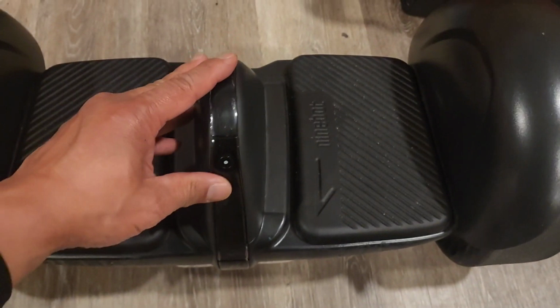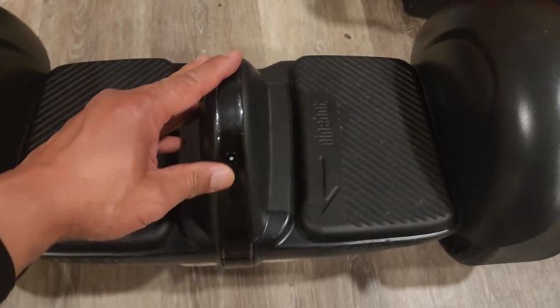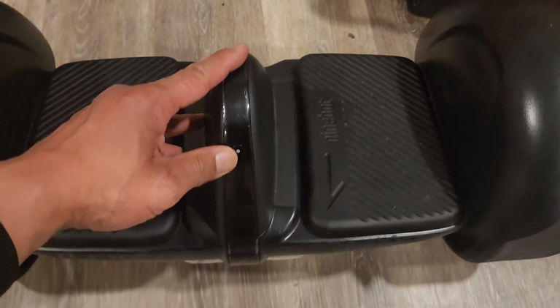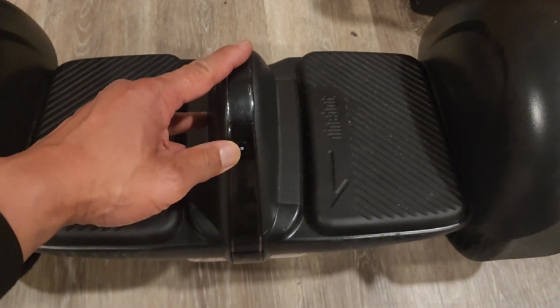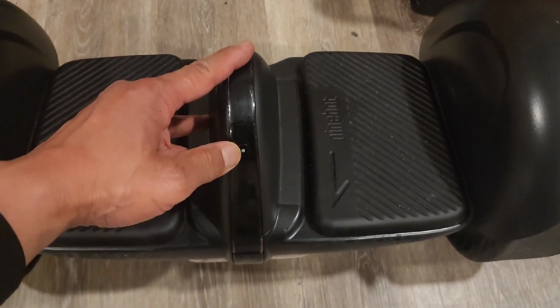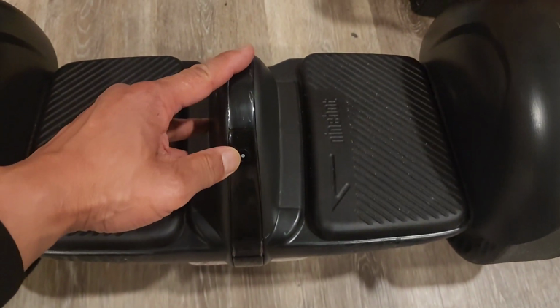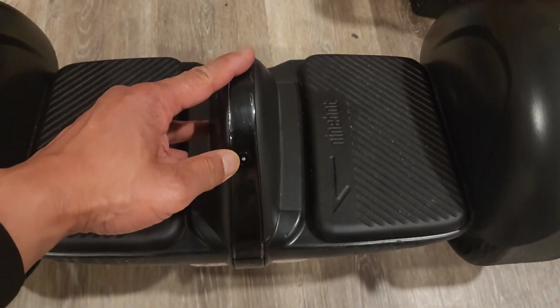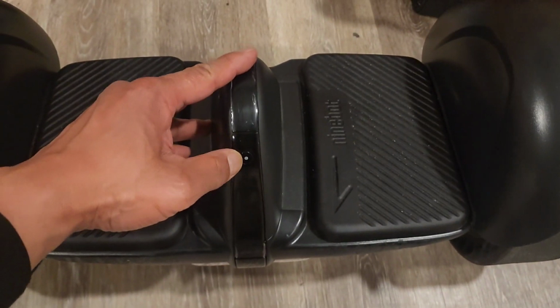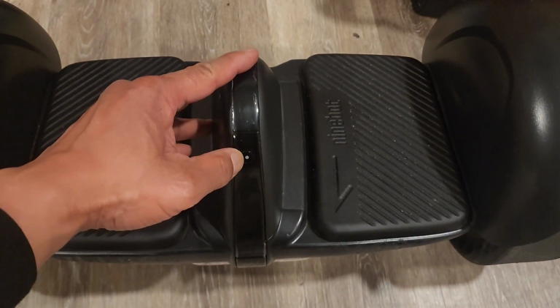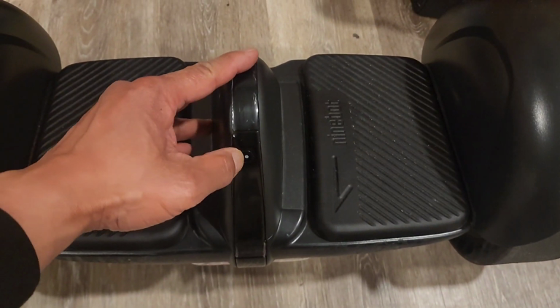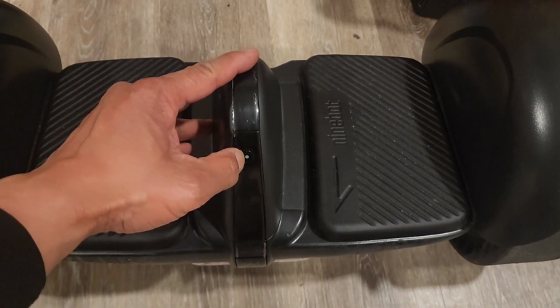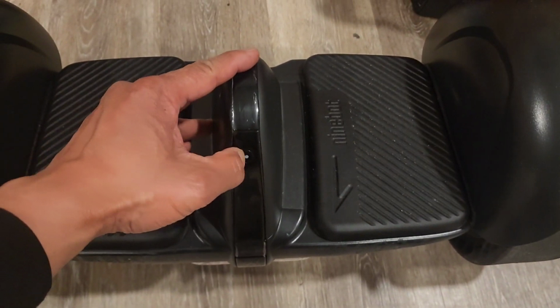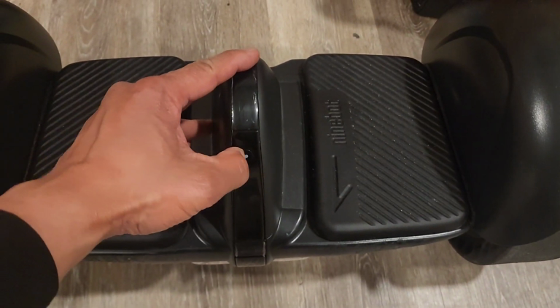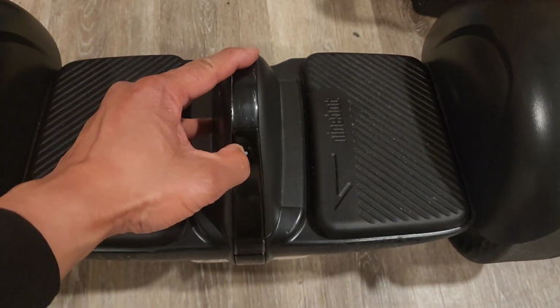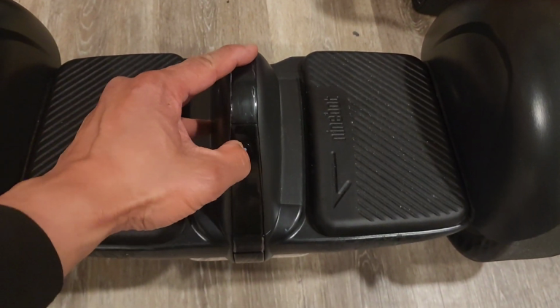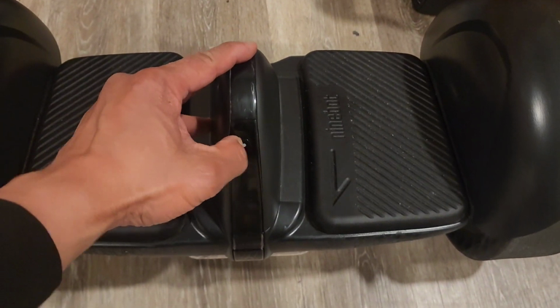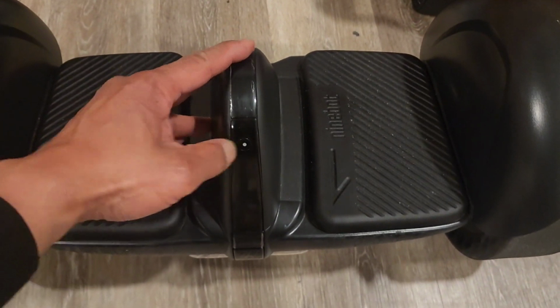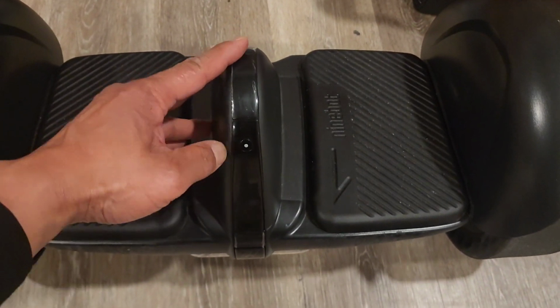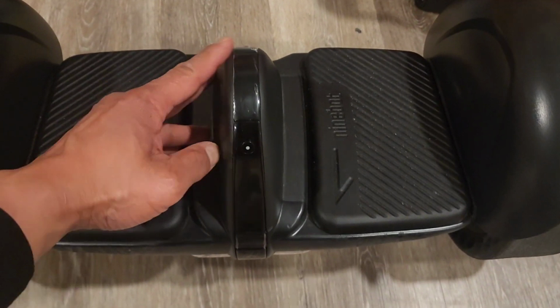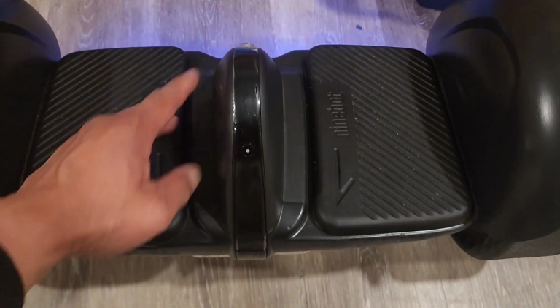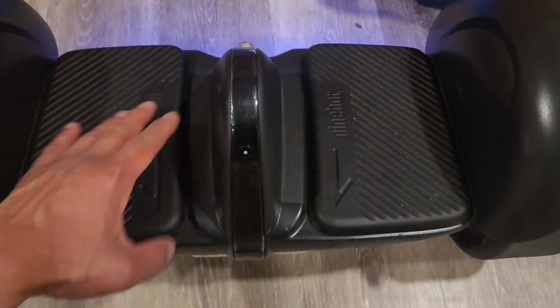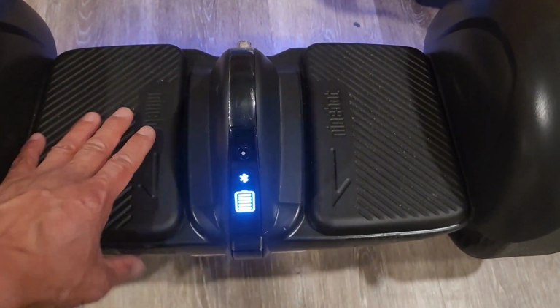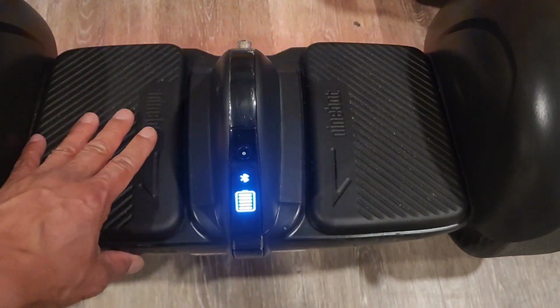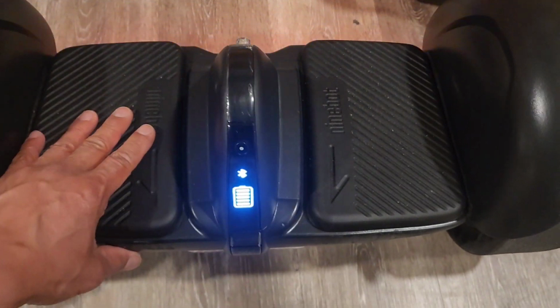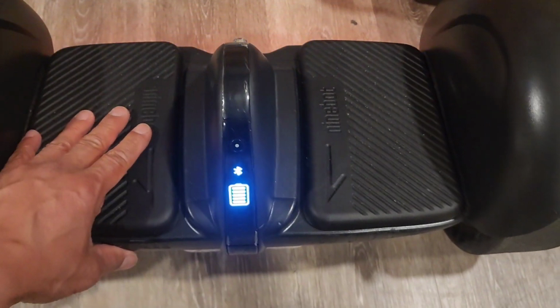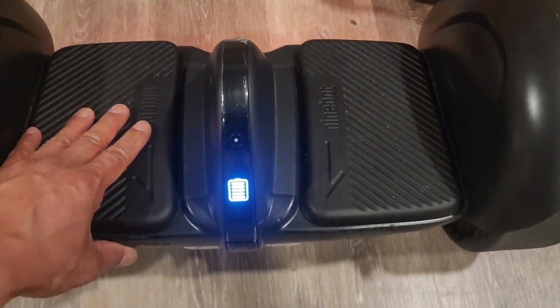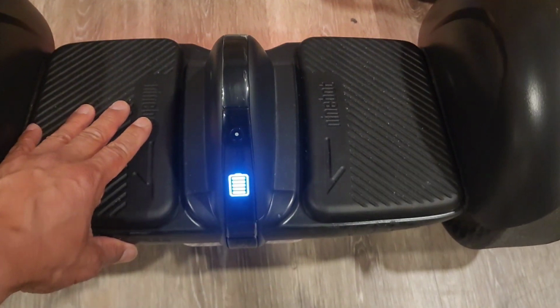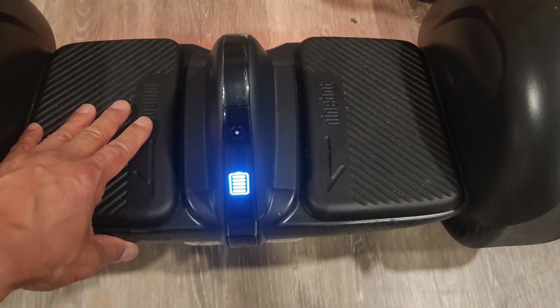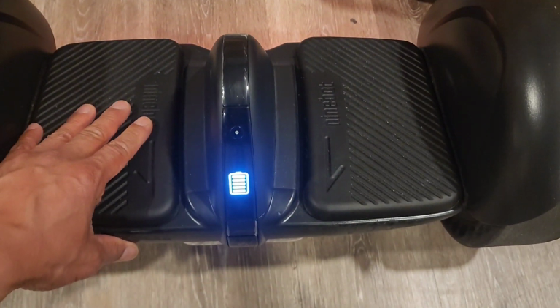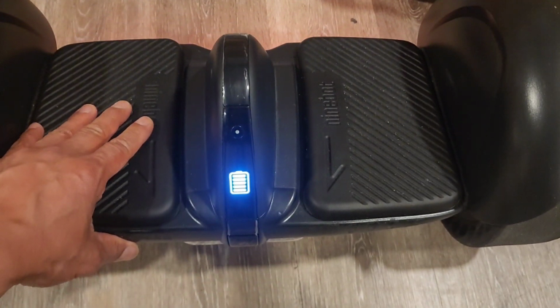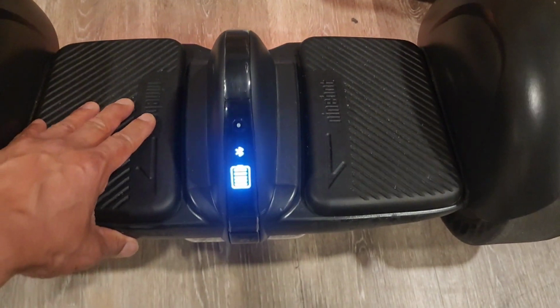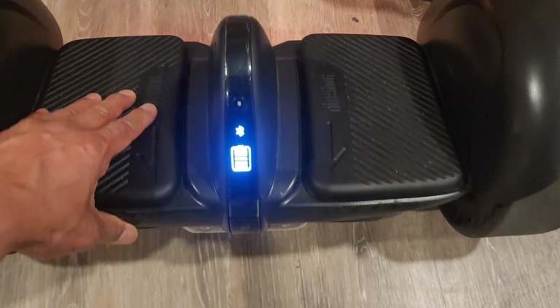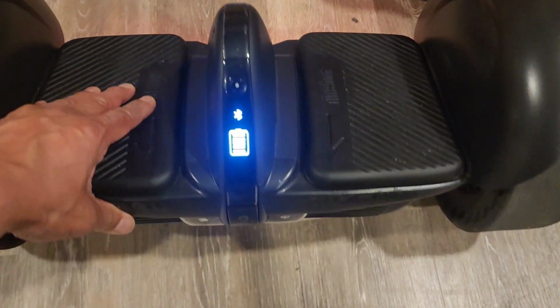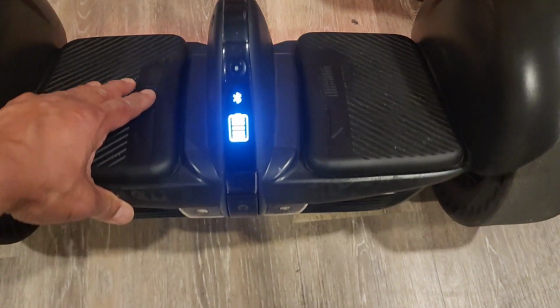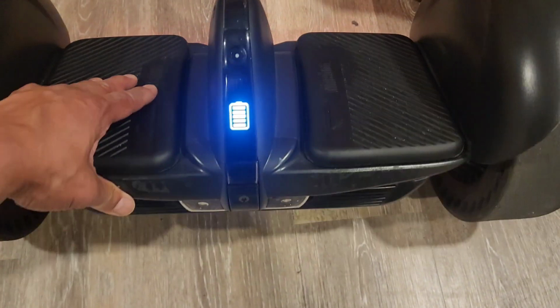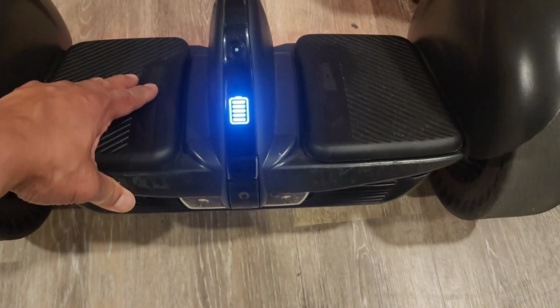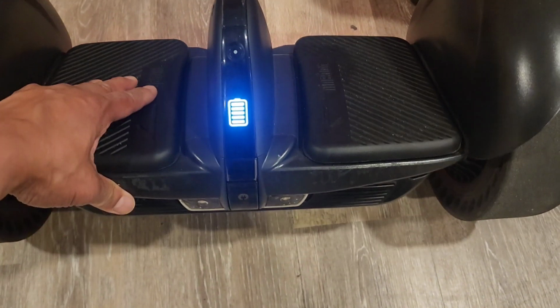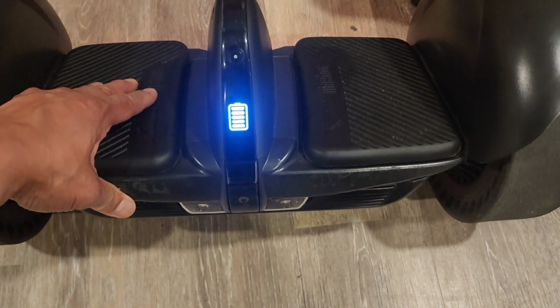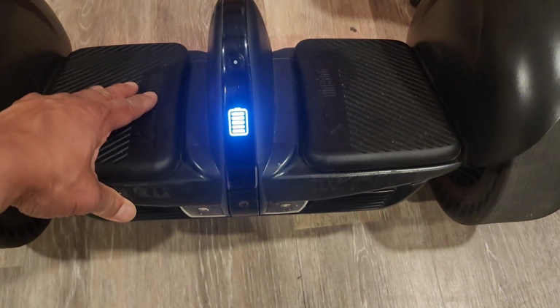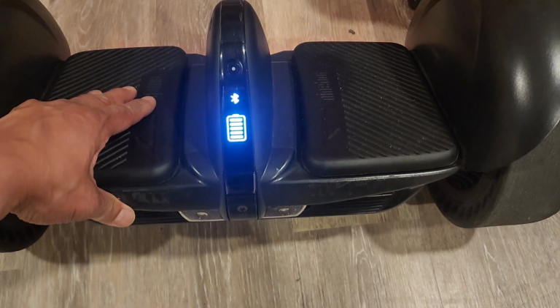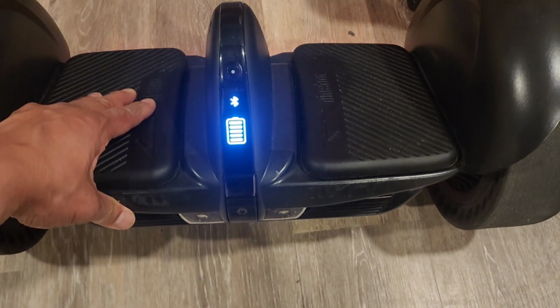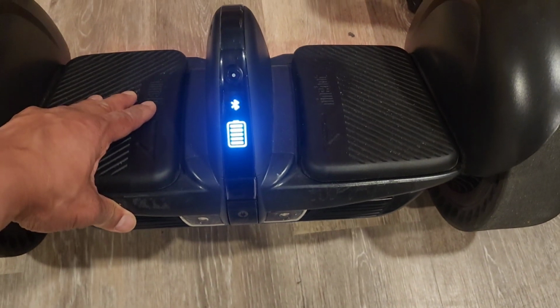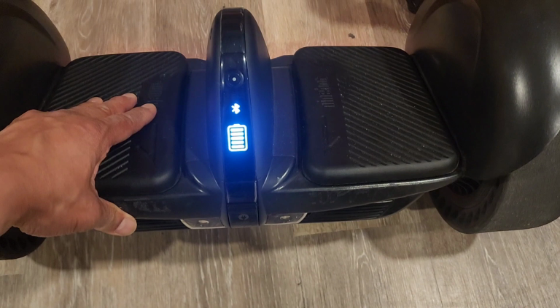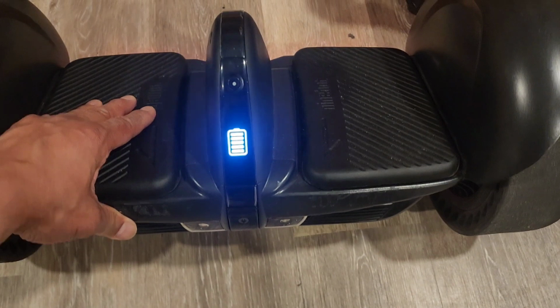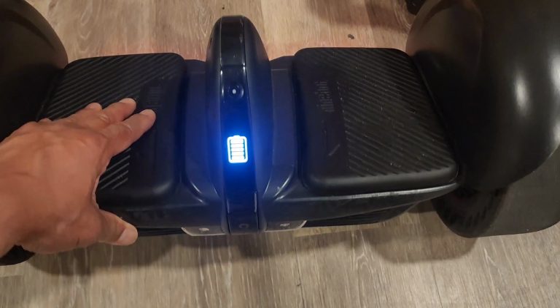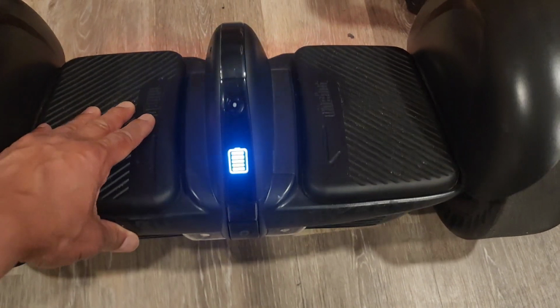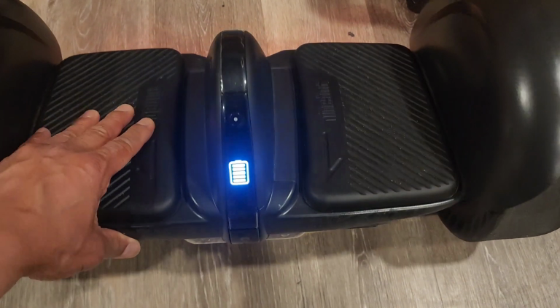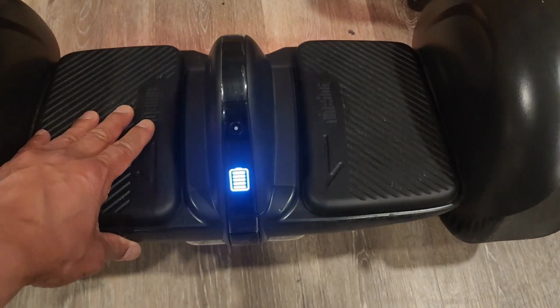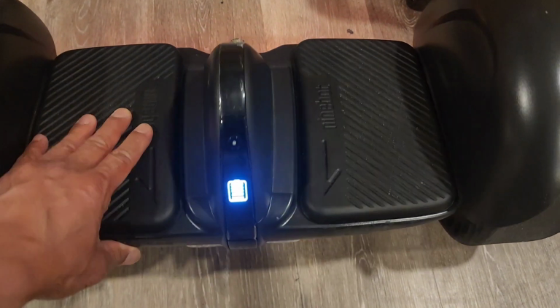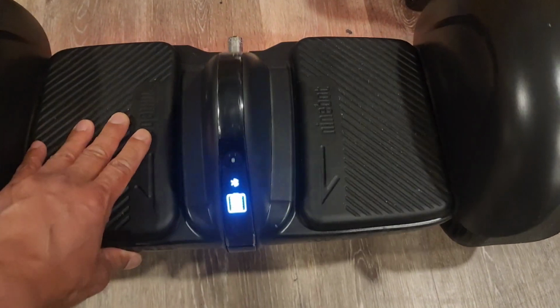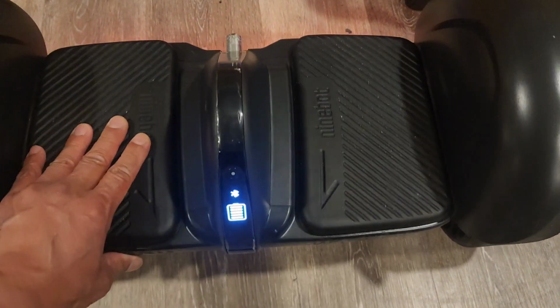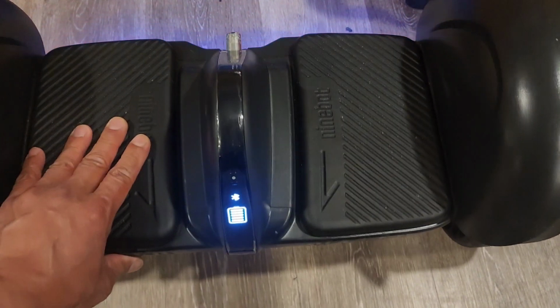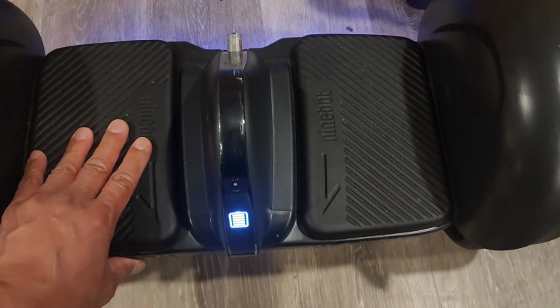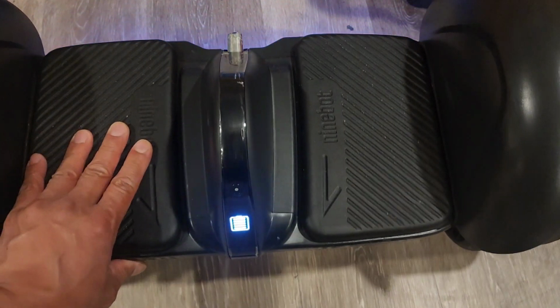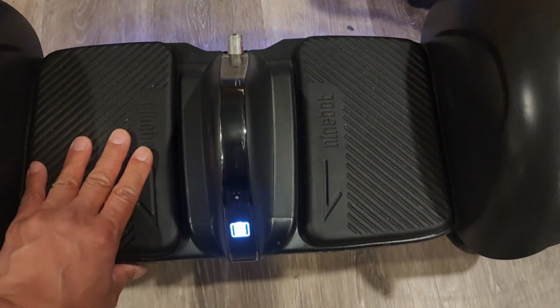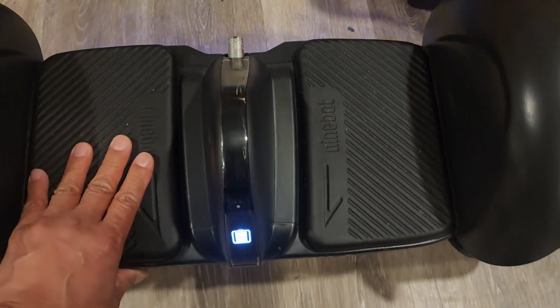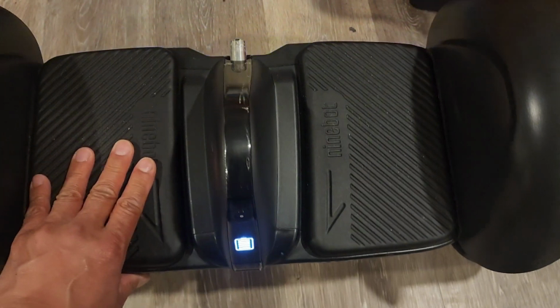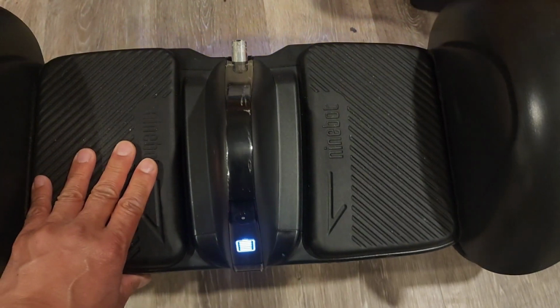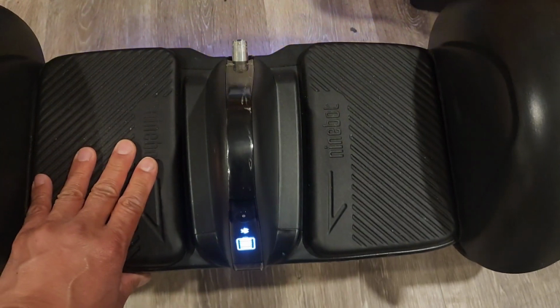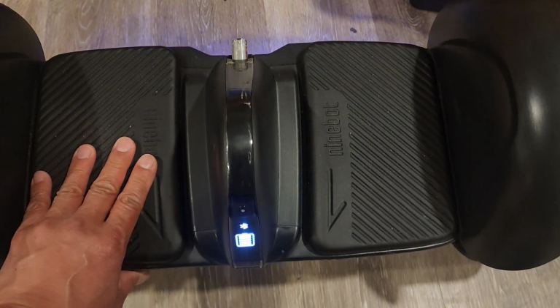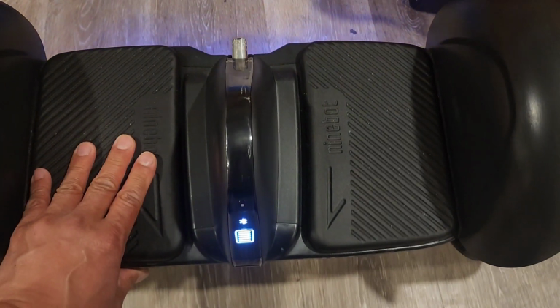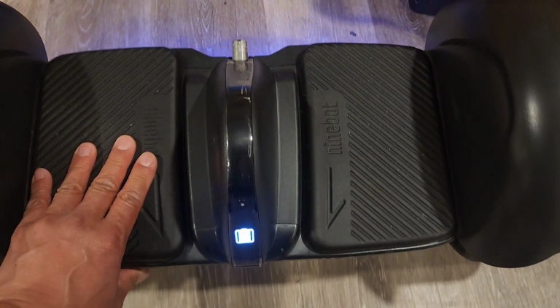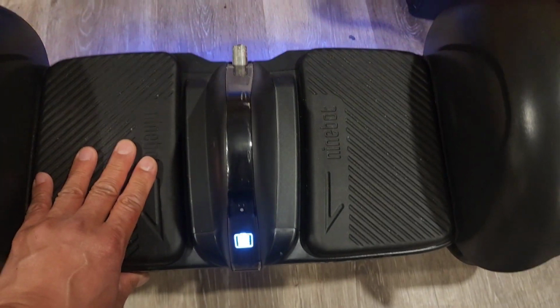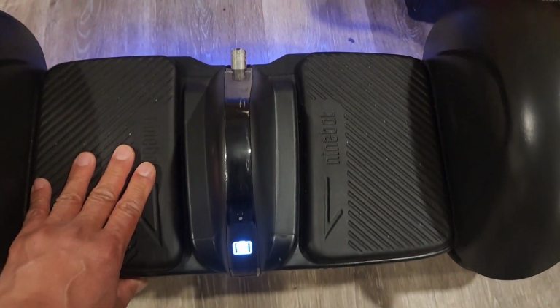And now it works. It's working fine, no problem.